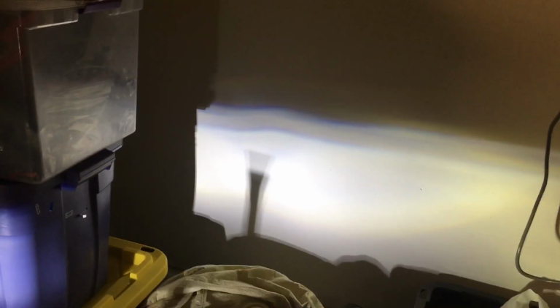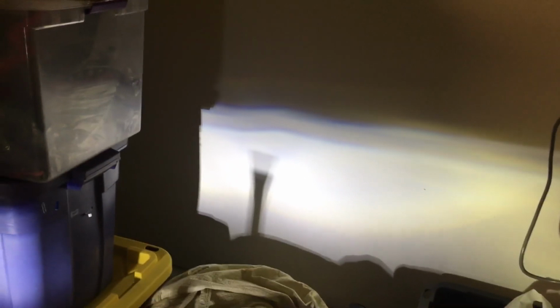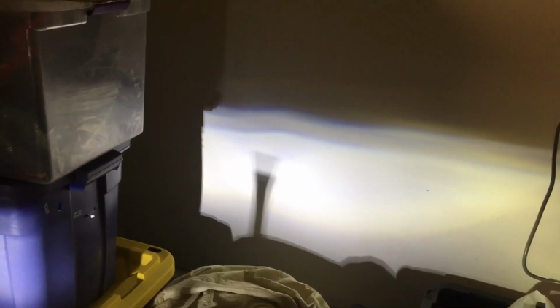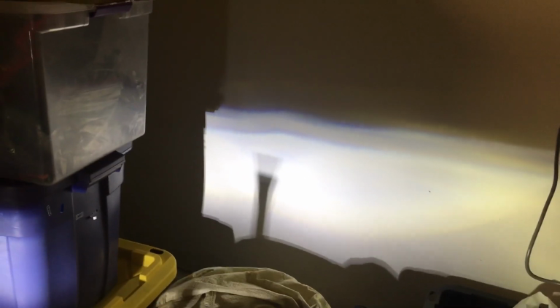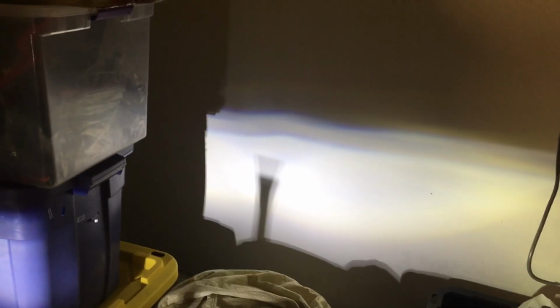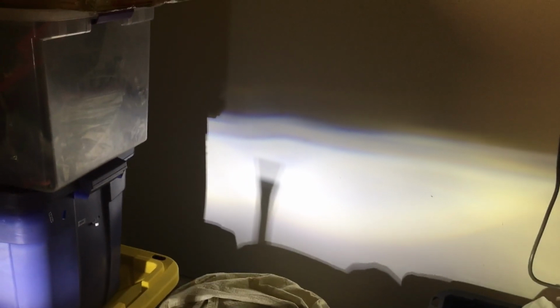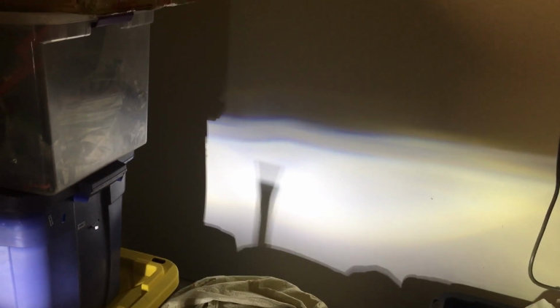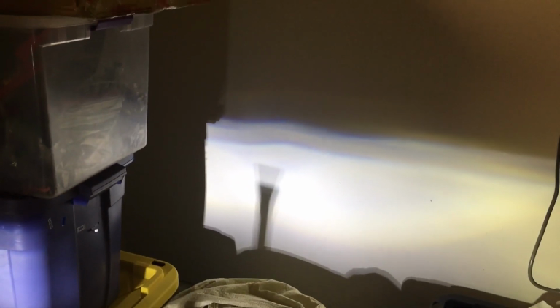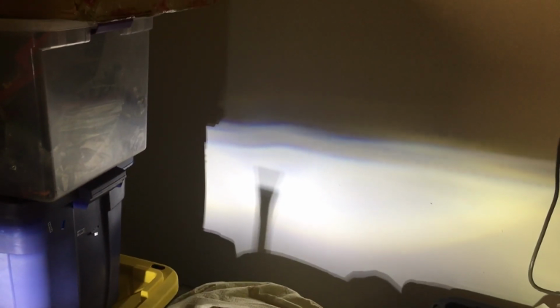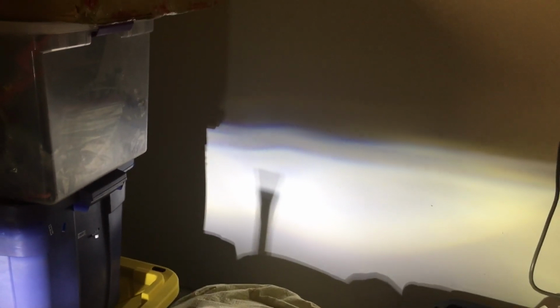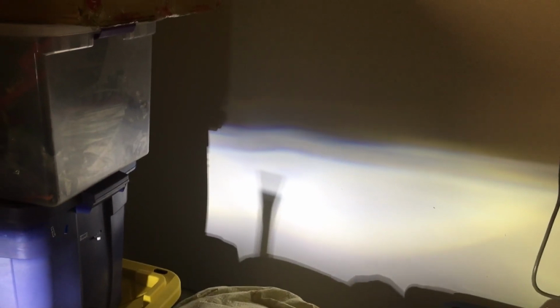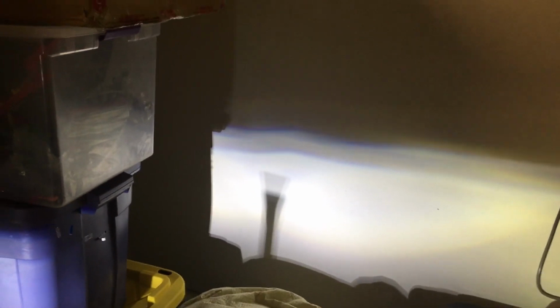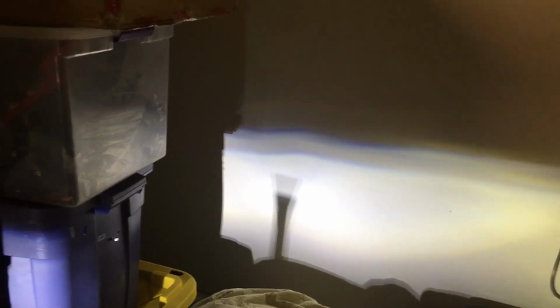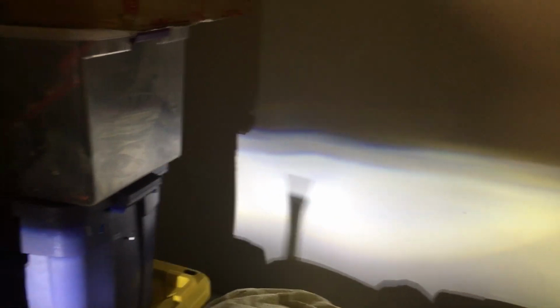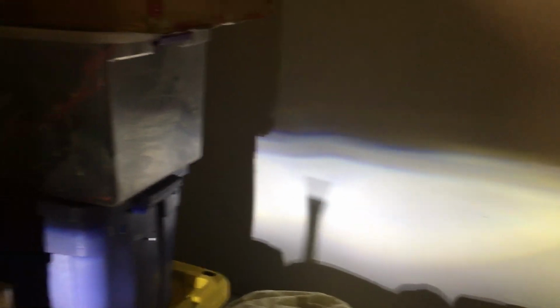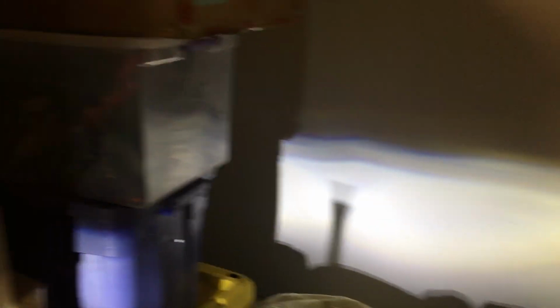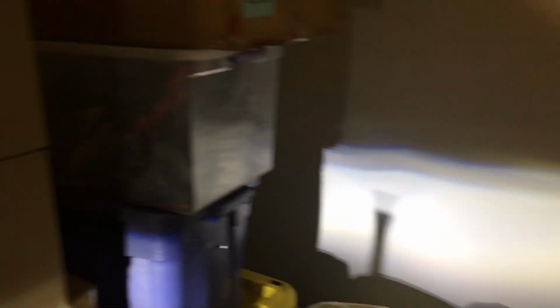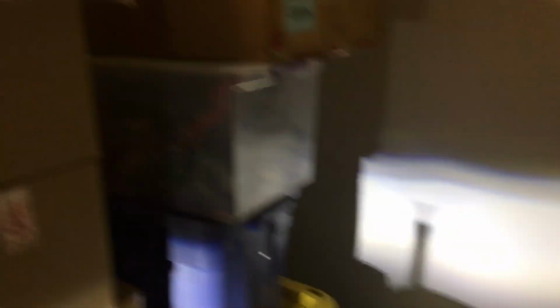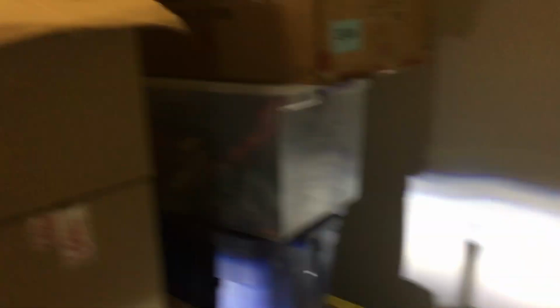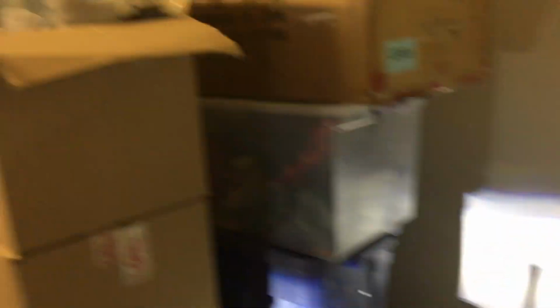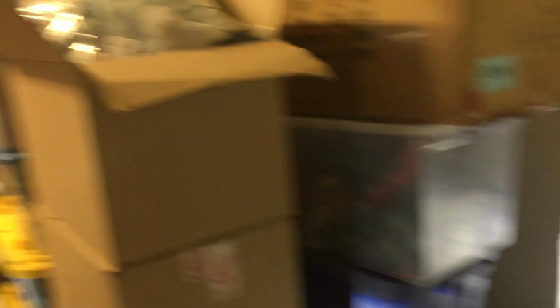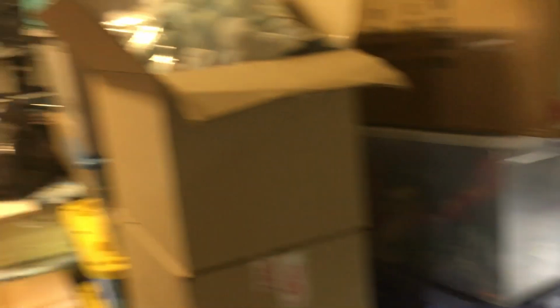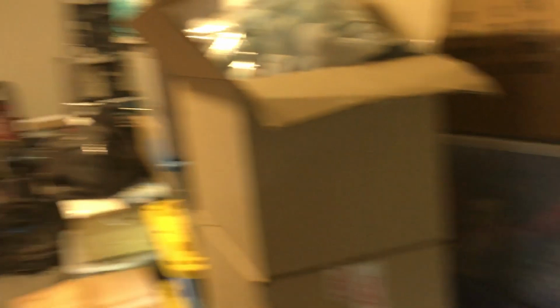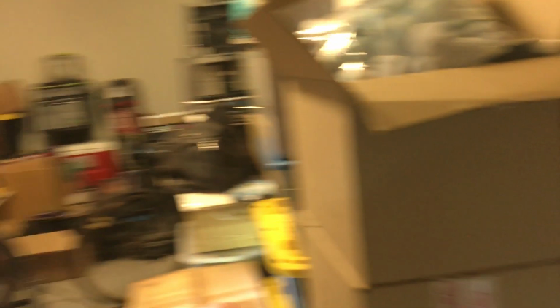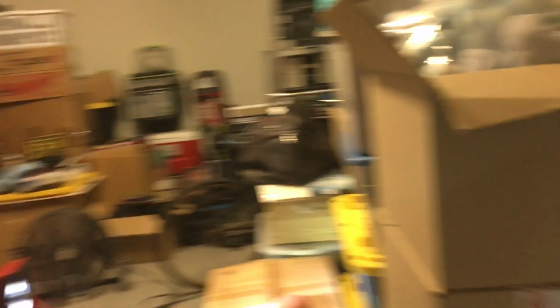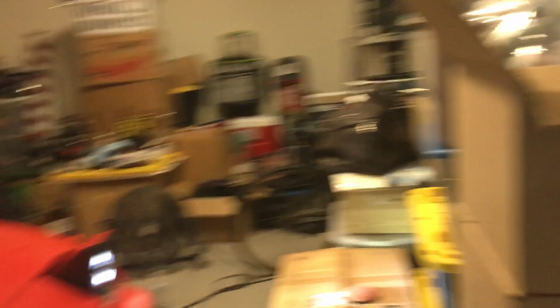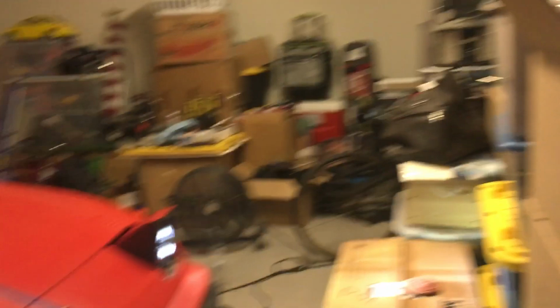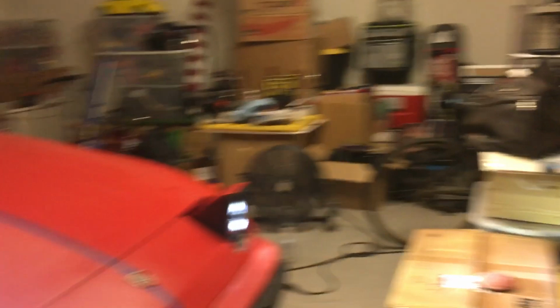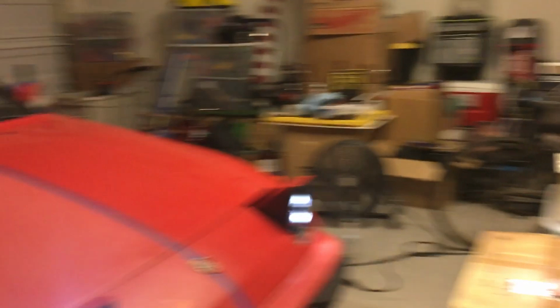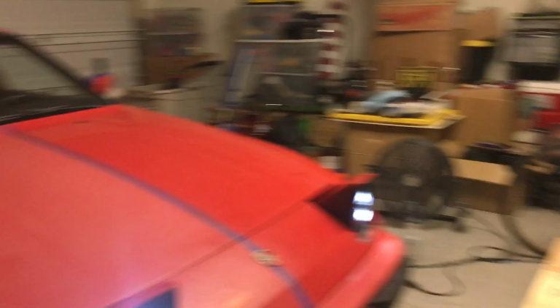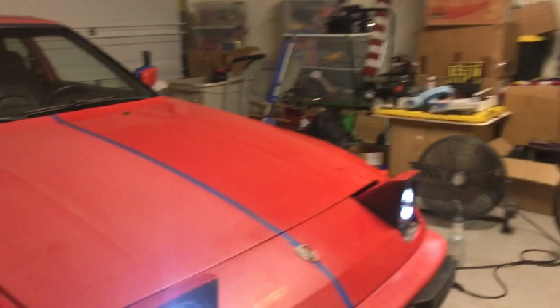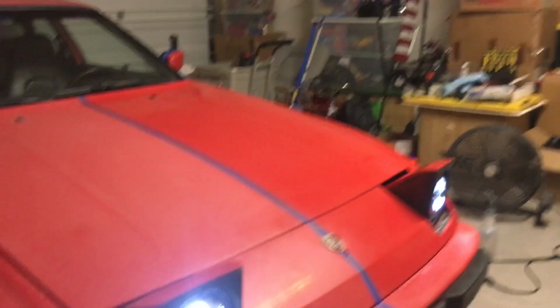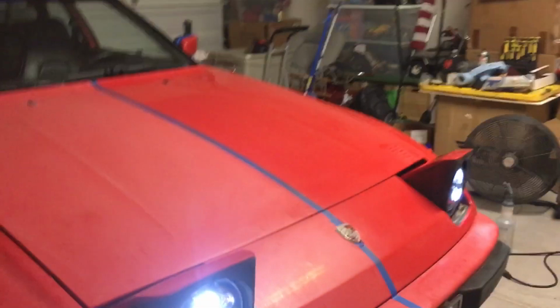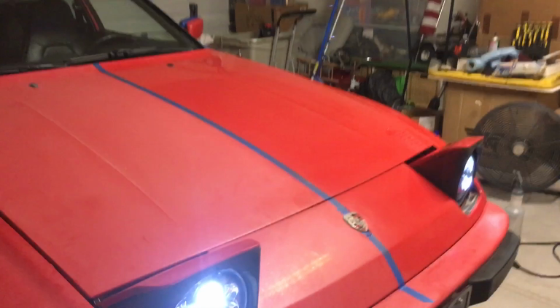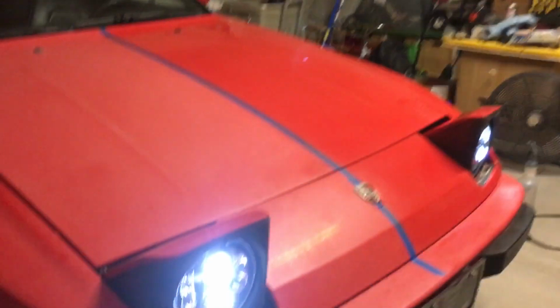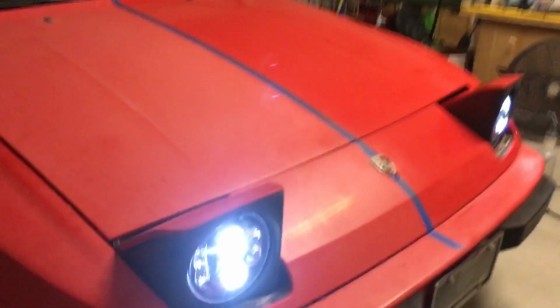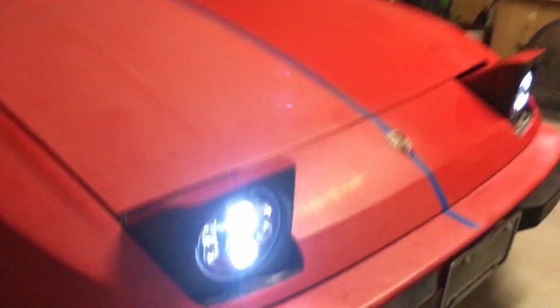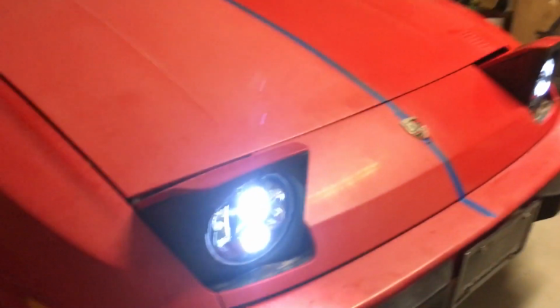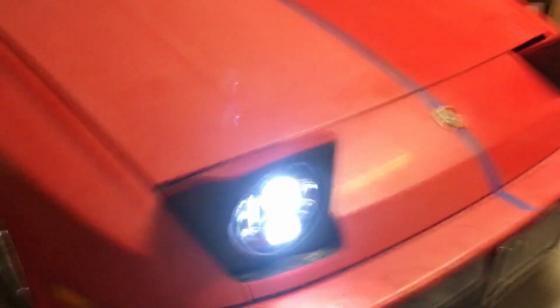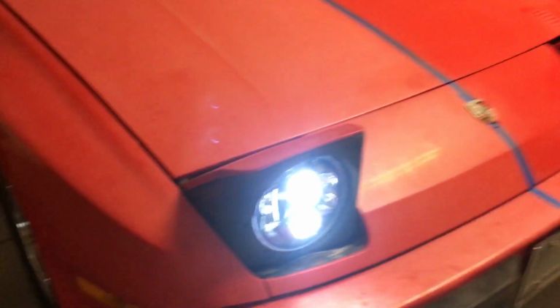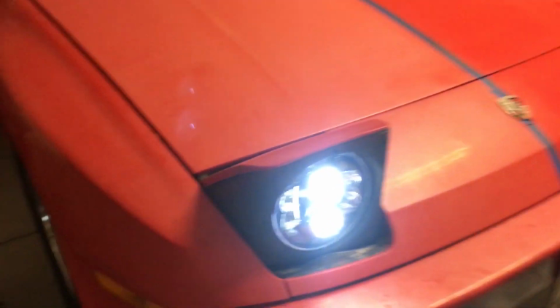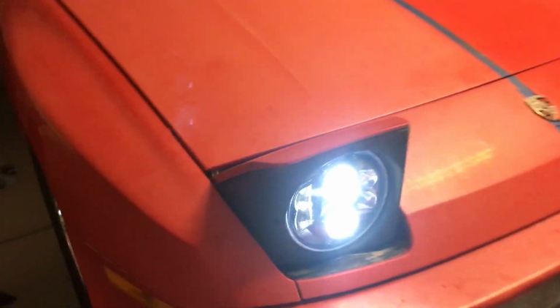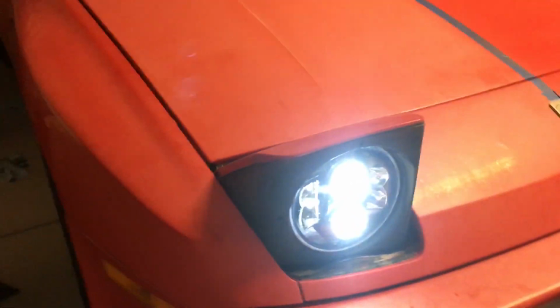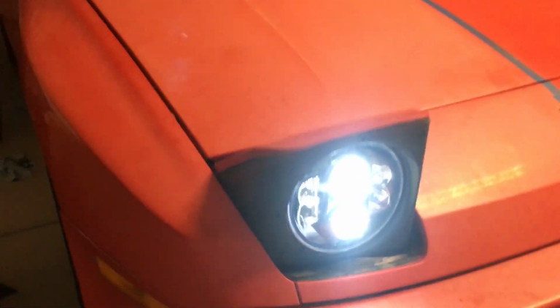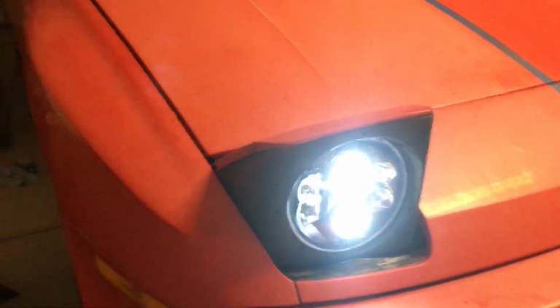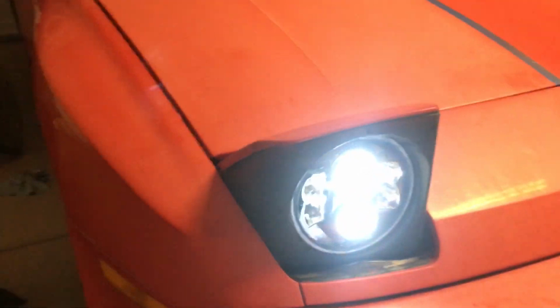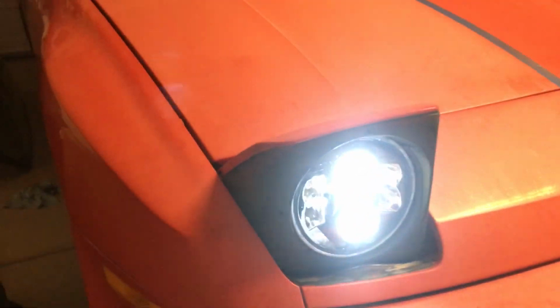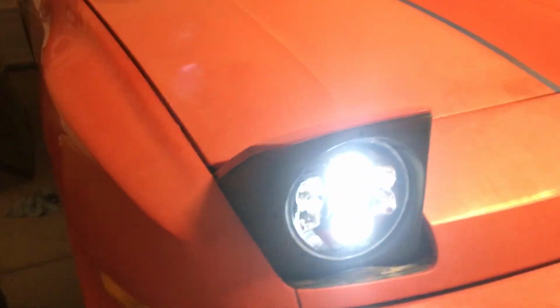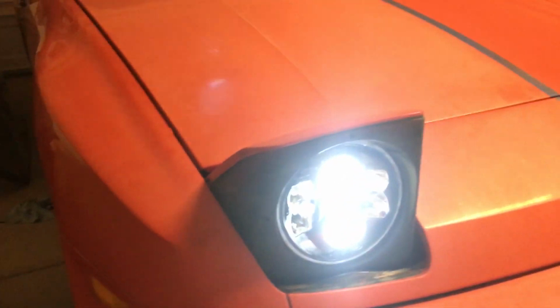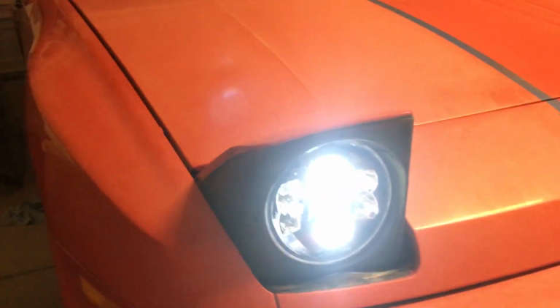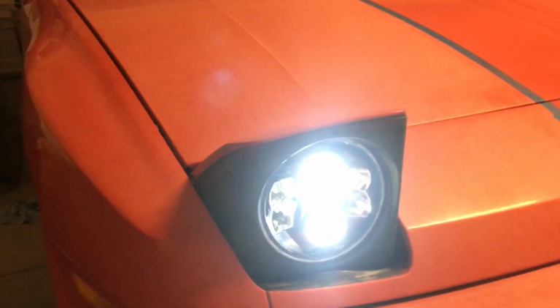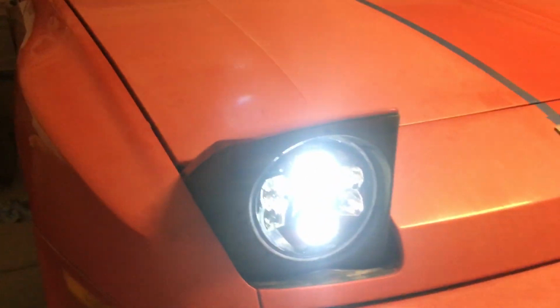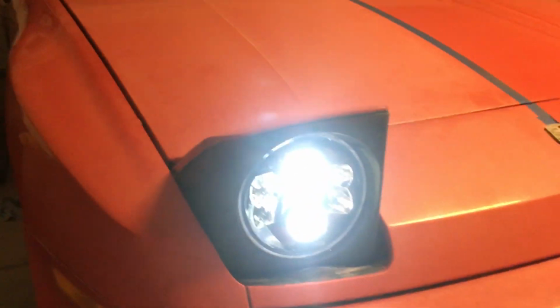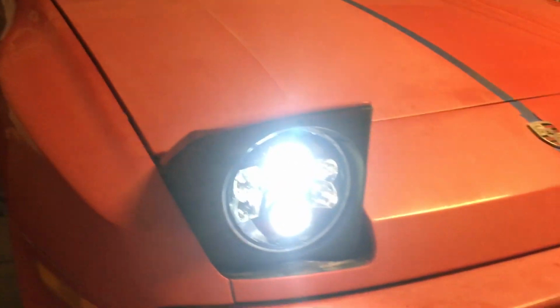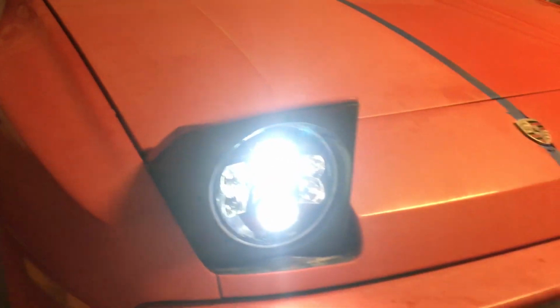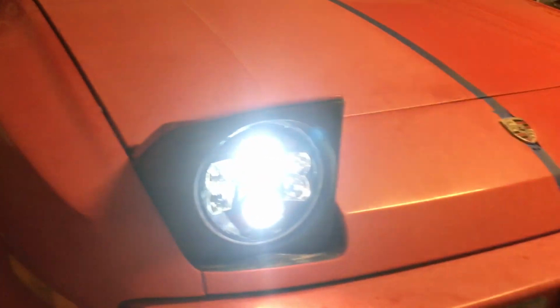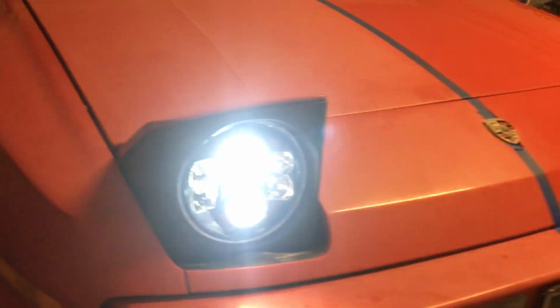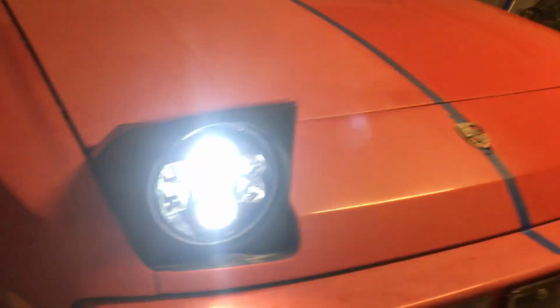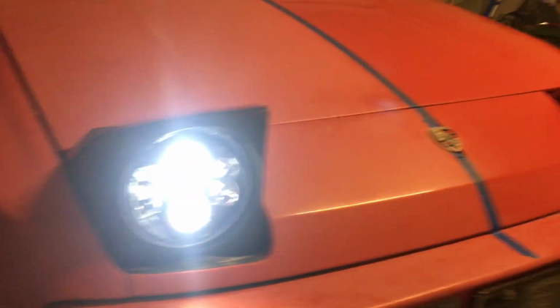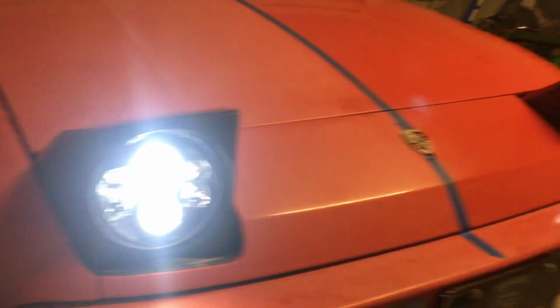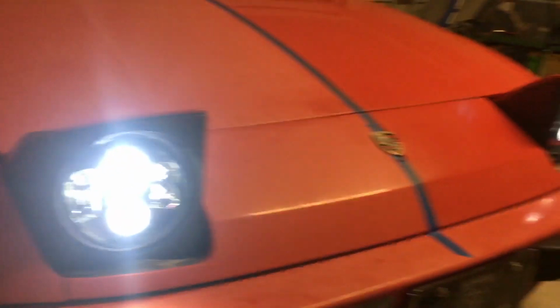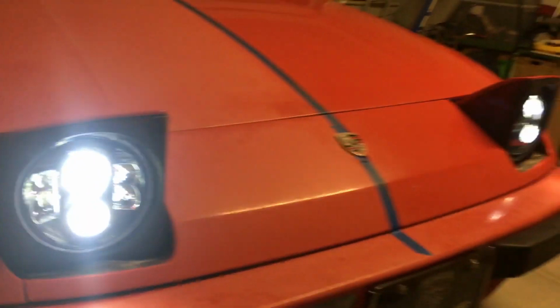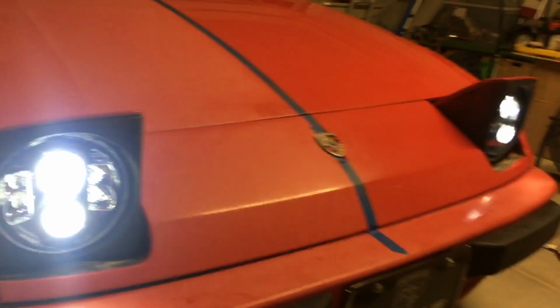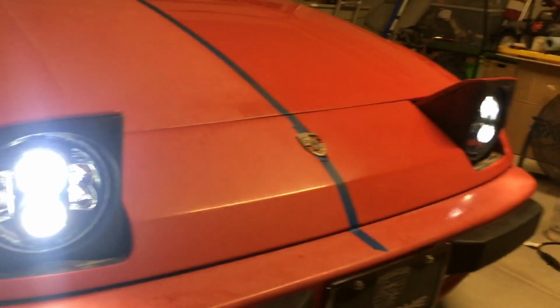They've got a great cutoff line. I'll turn the garage lights off here in a second and I'll also turn the projectors off so that you can see how they look.